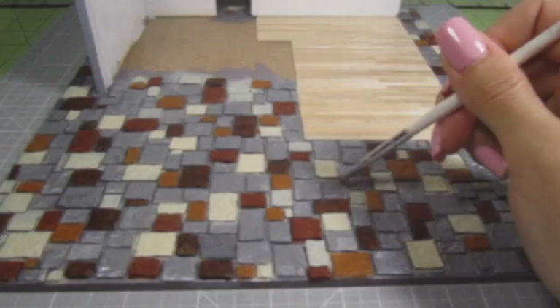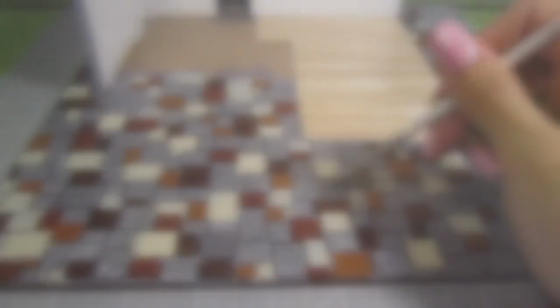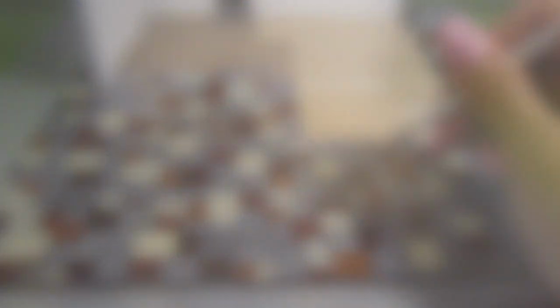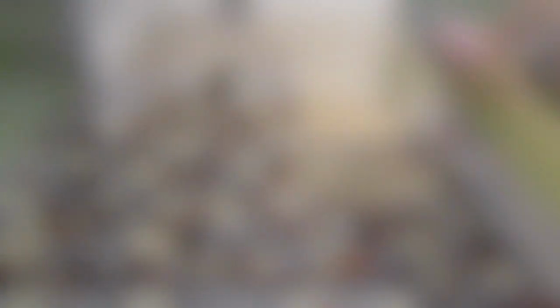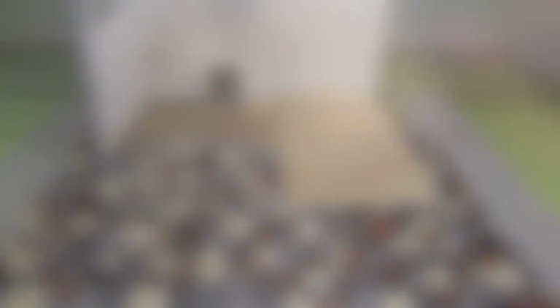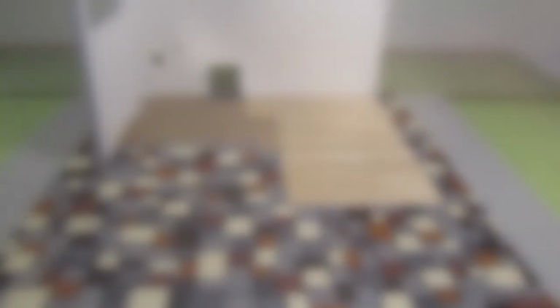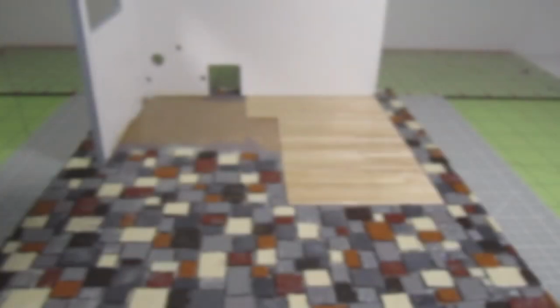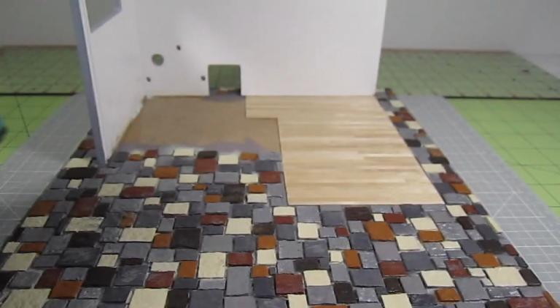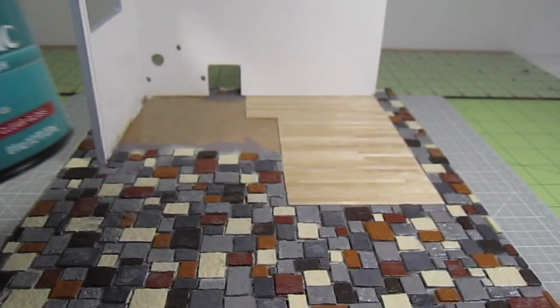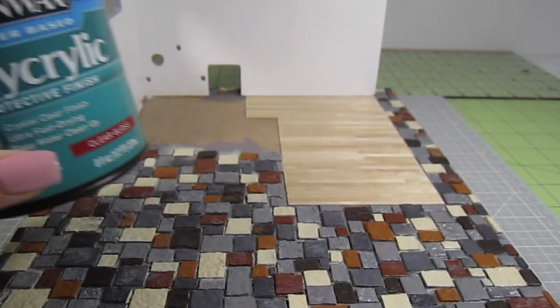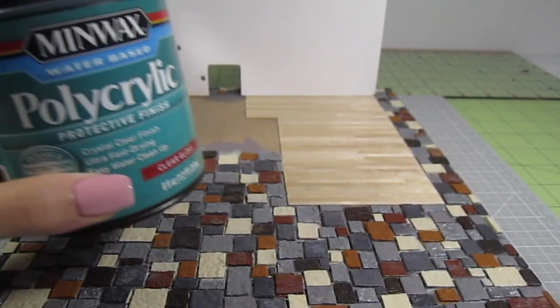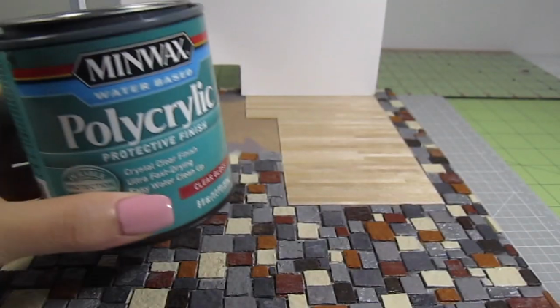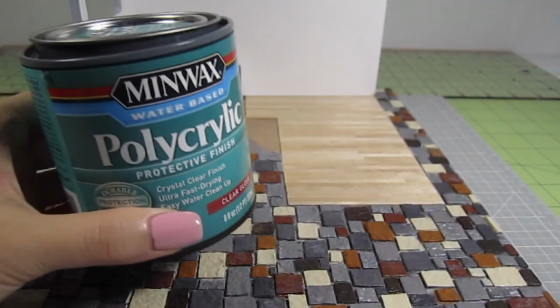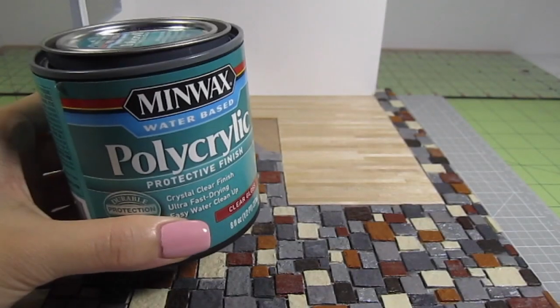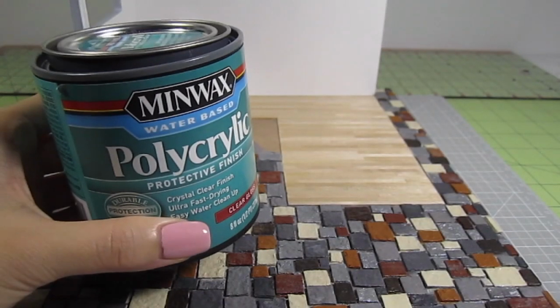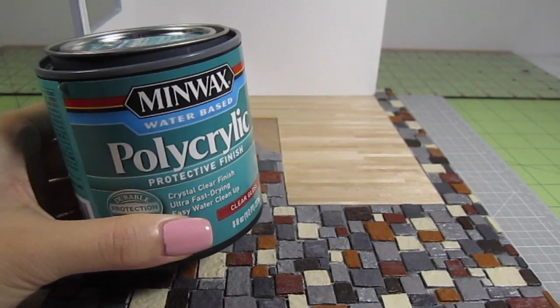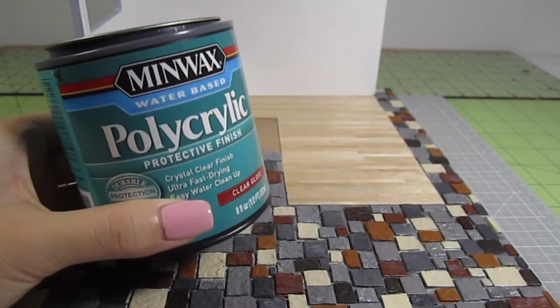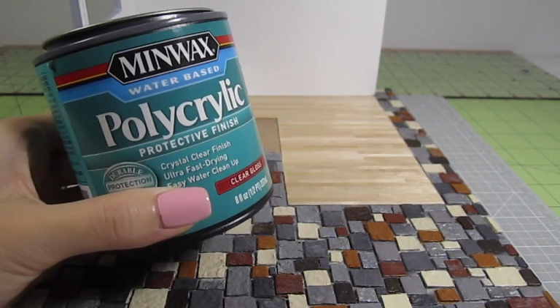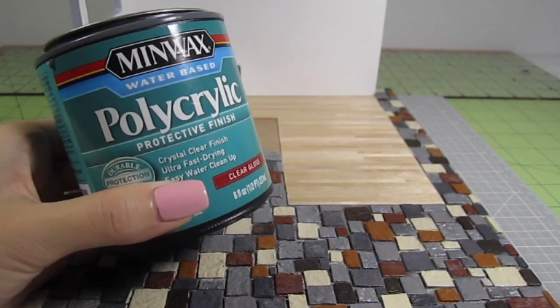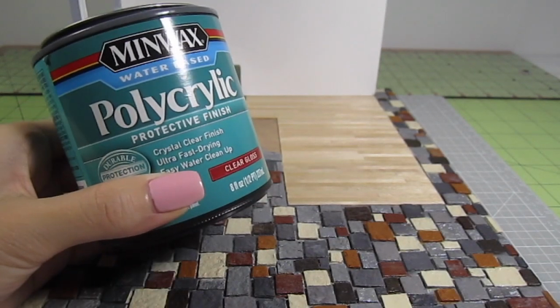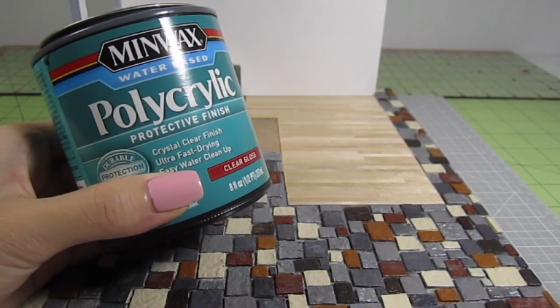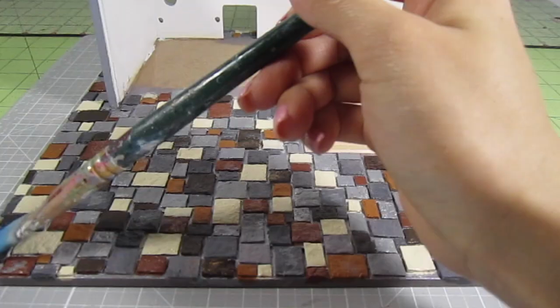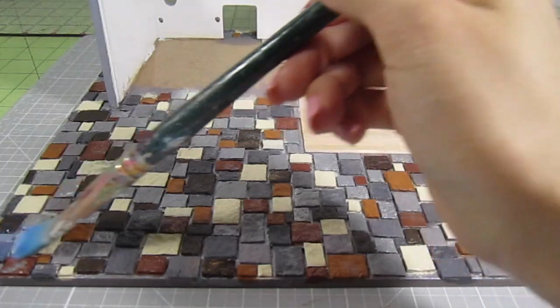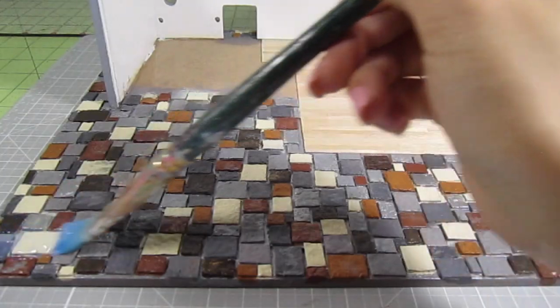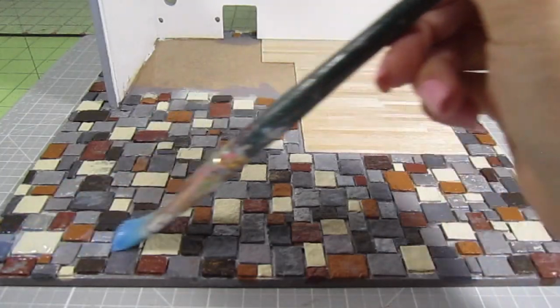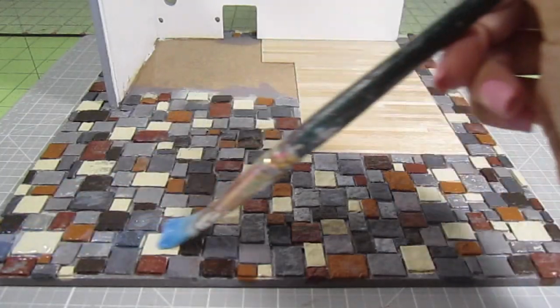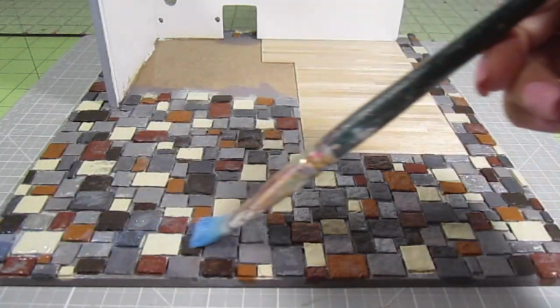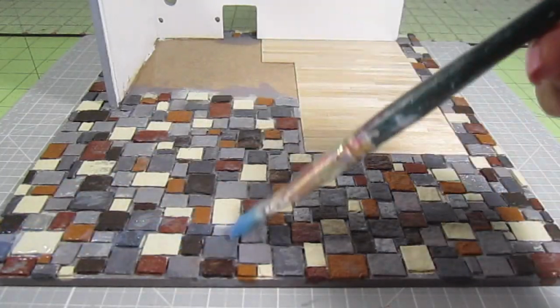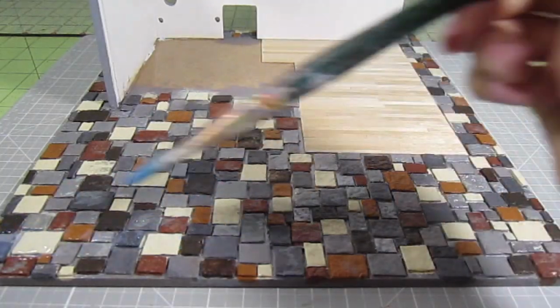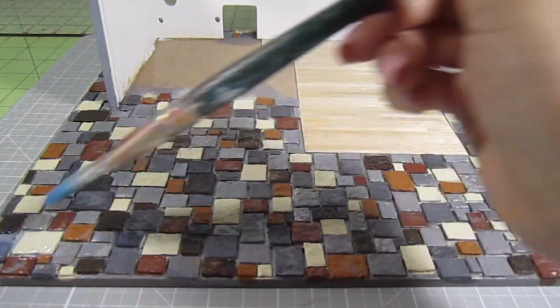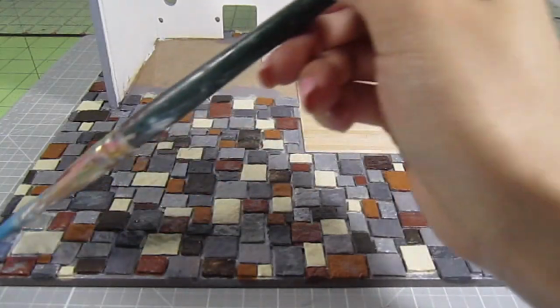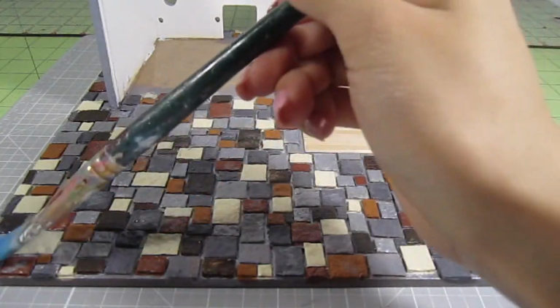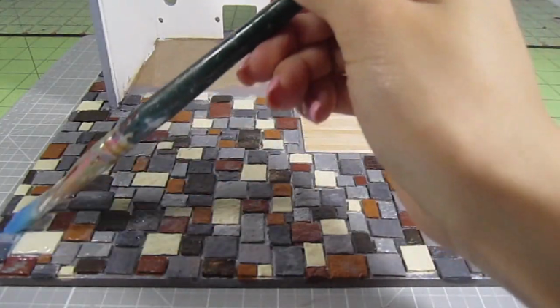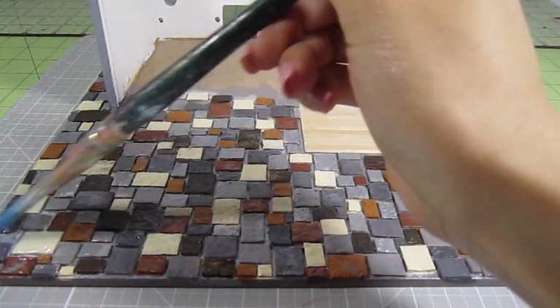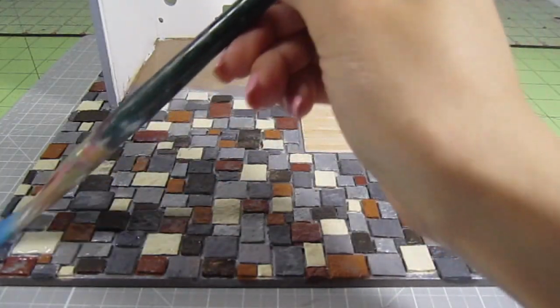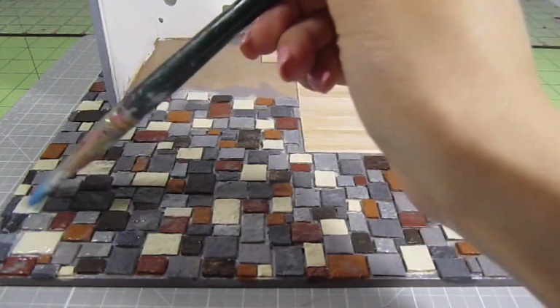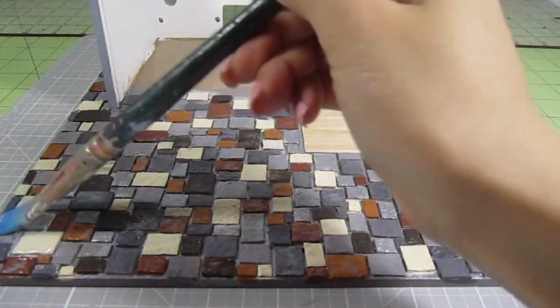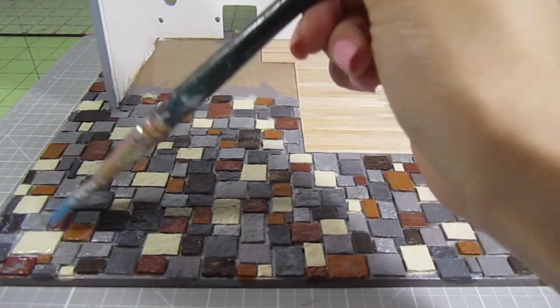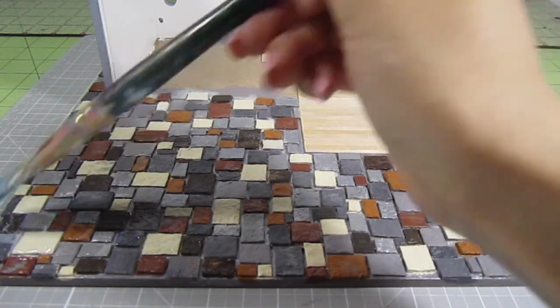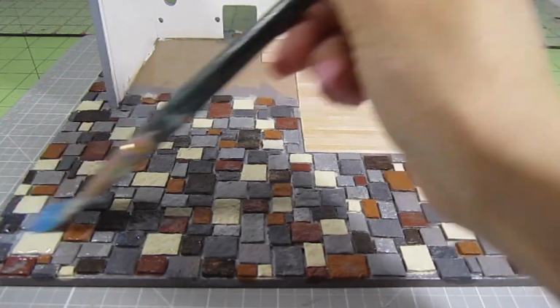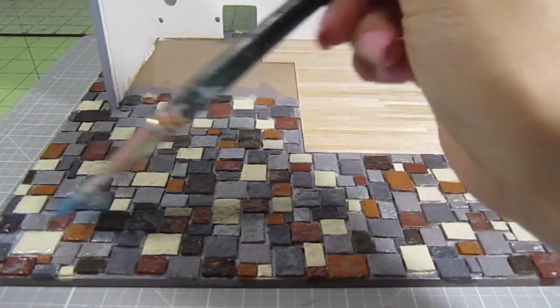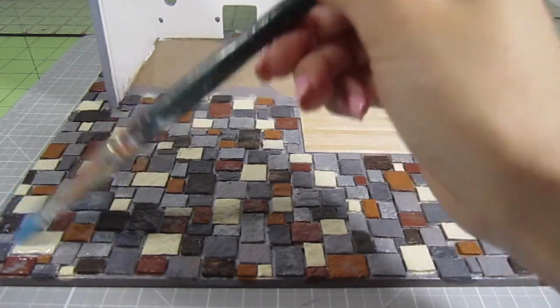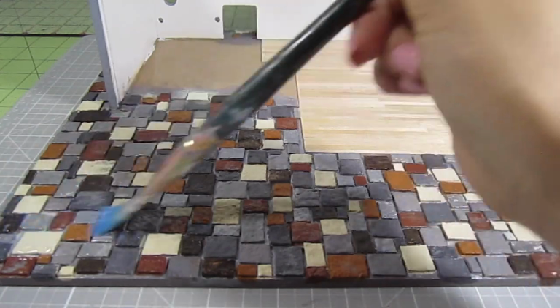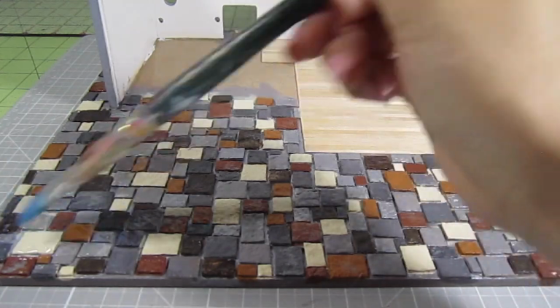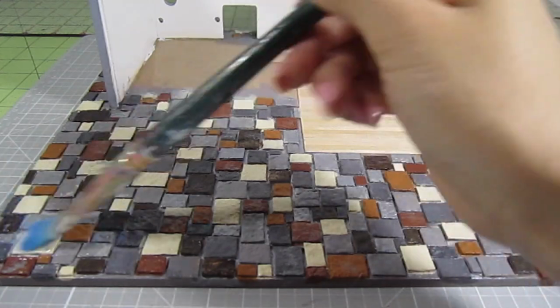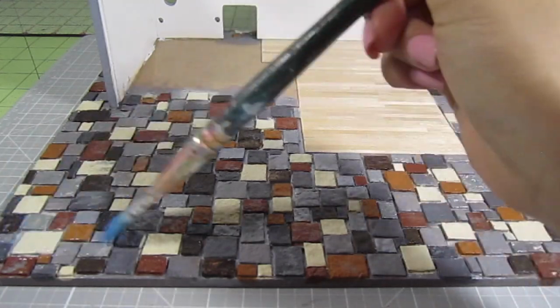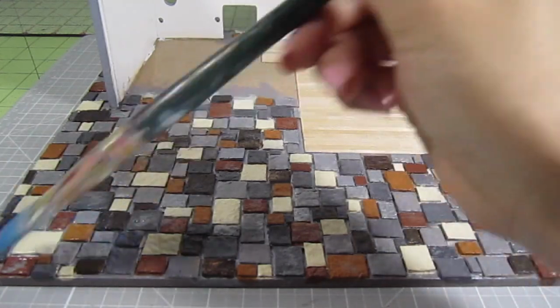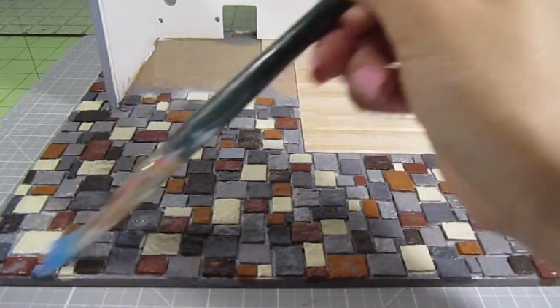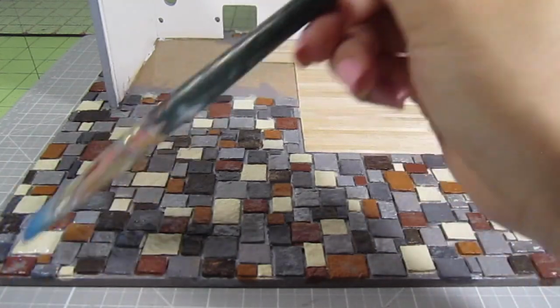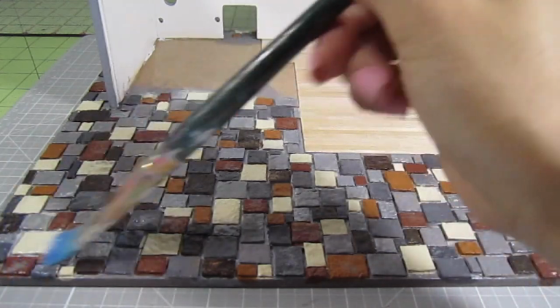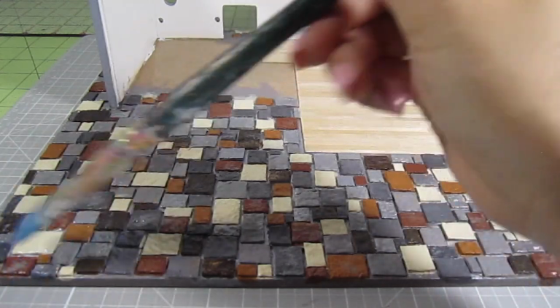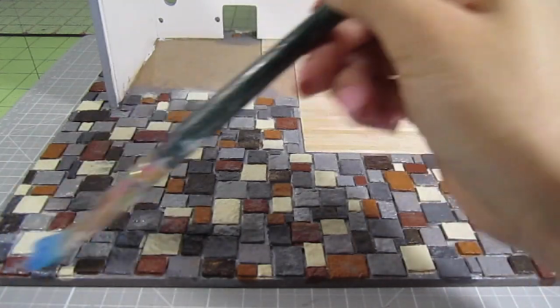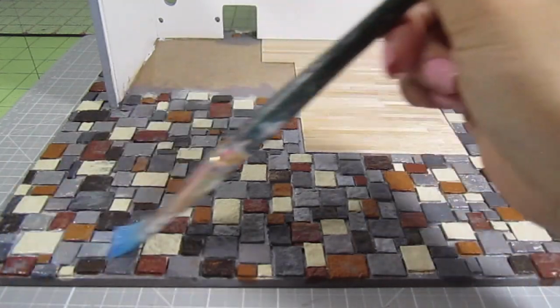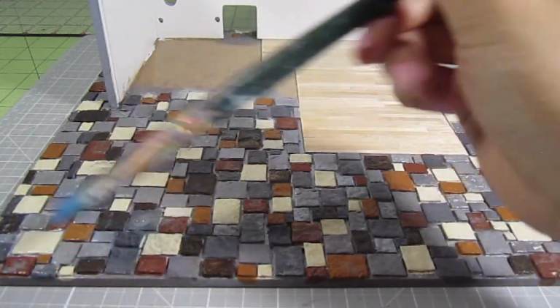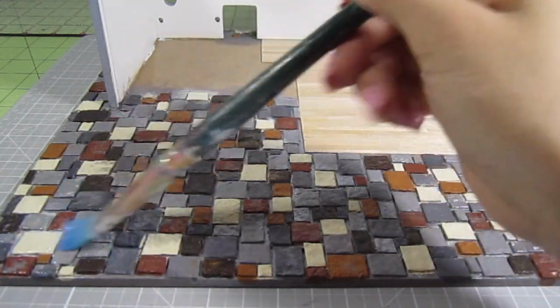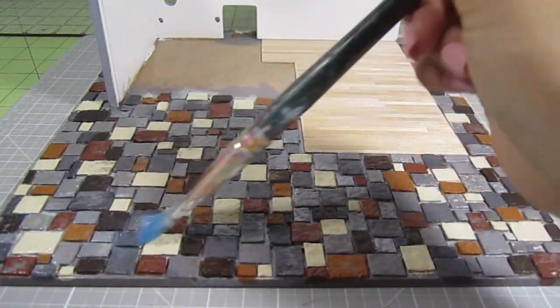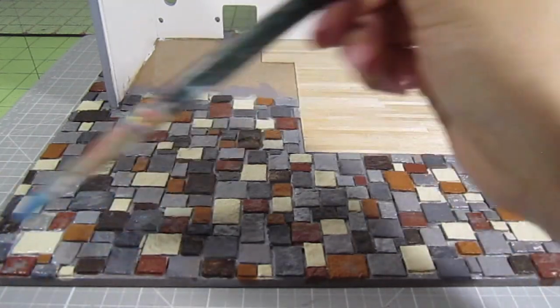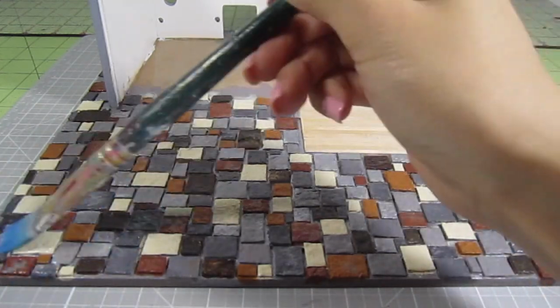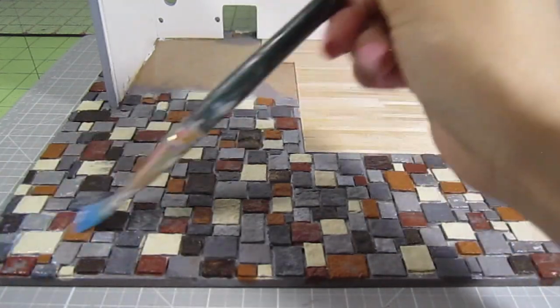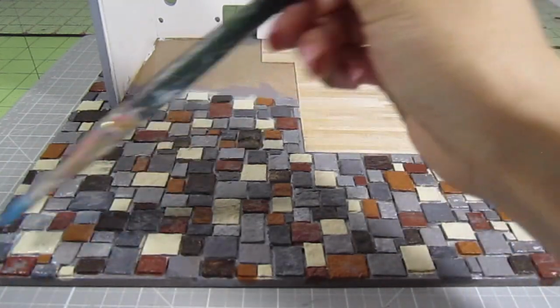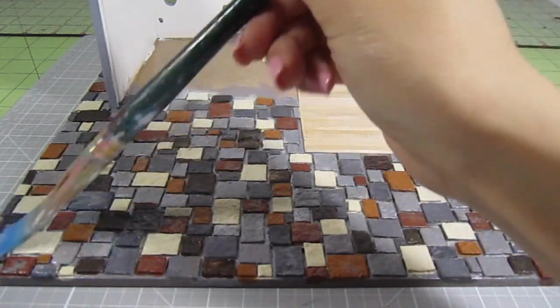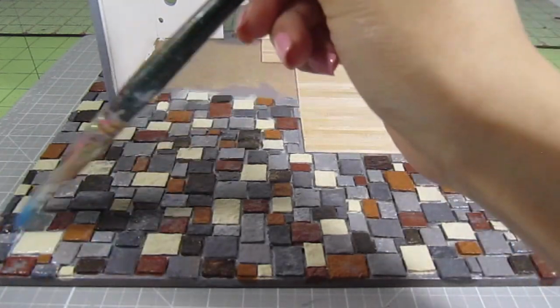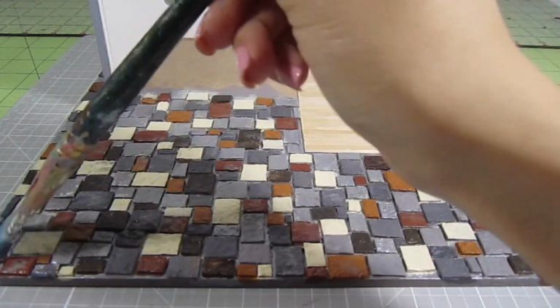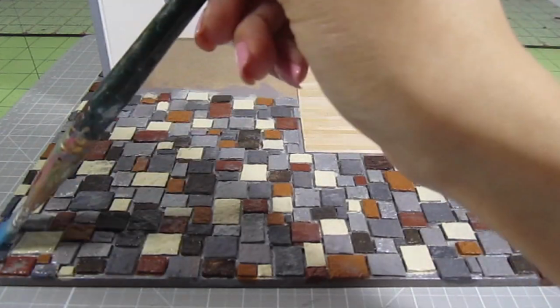I'm using polyacrylic varnish here as a sealer. The reason we're sealing it is because we'll be rubbing in some grout later. If we don't seal the paint, the colors will rub off and bleed into one another.